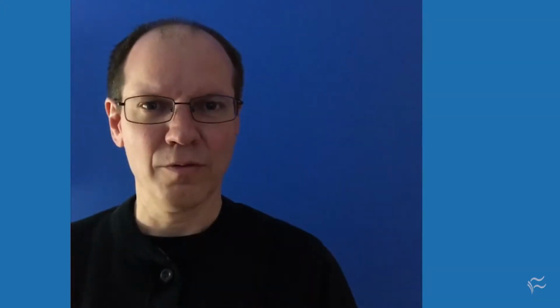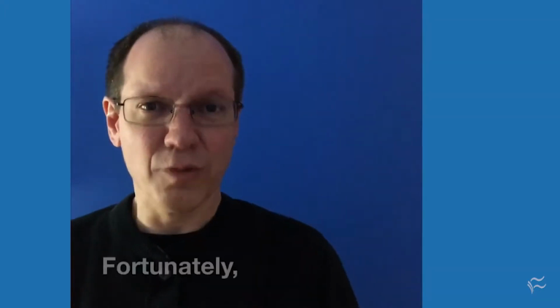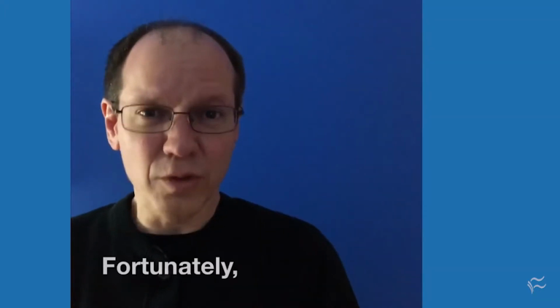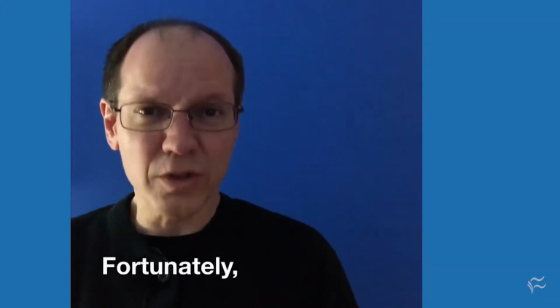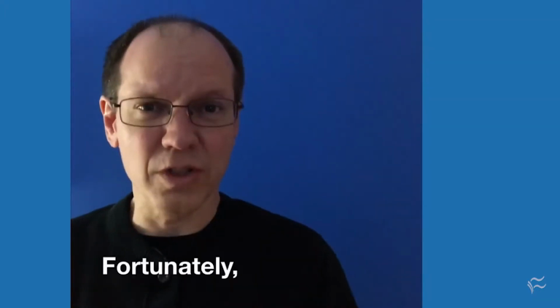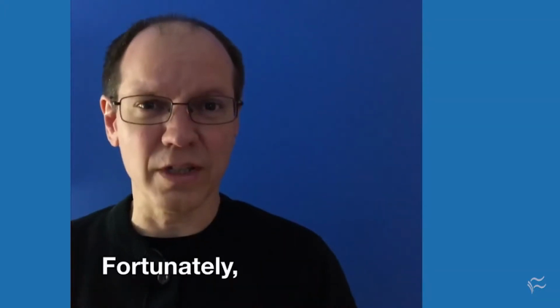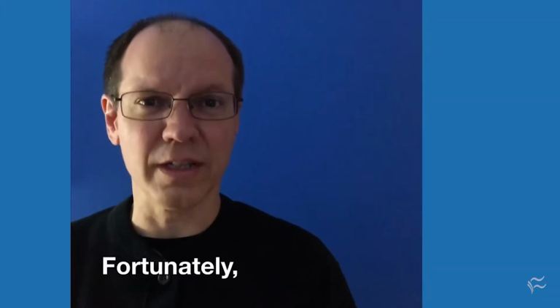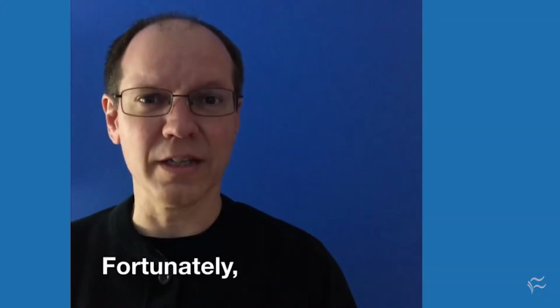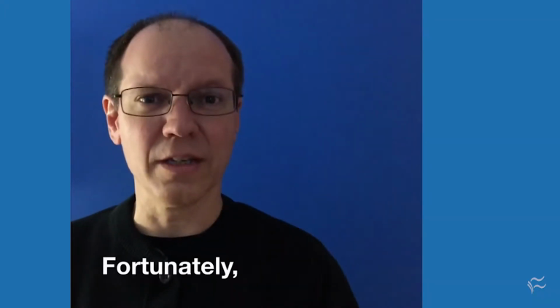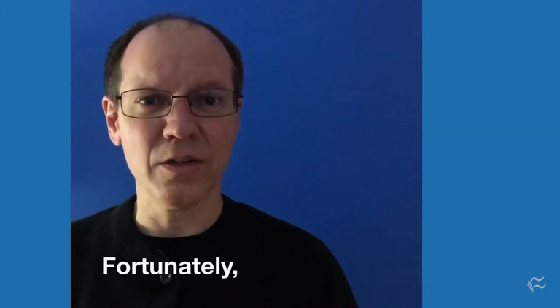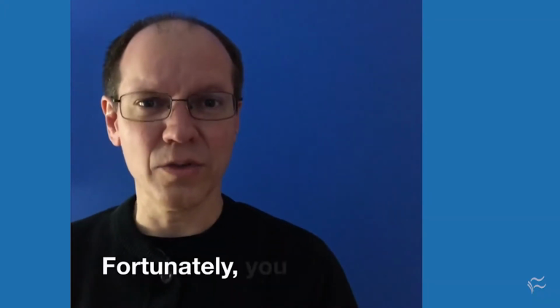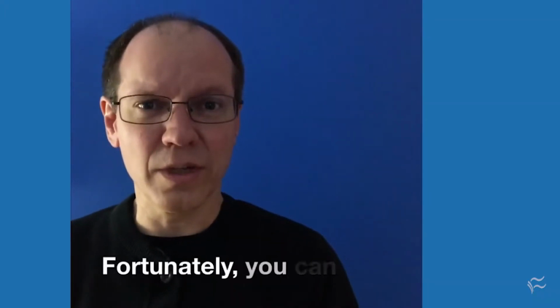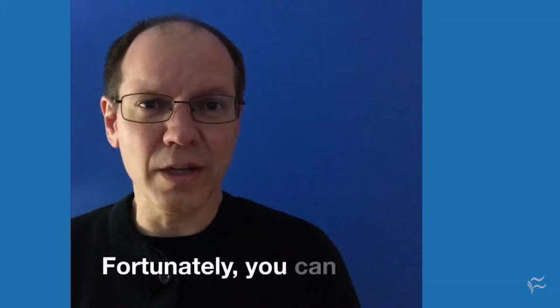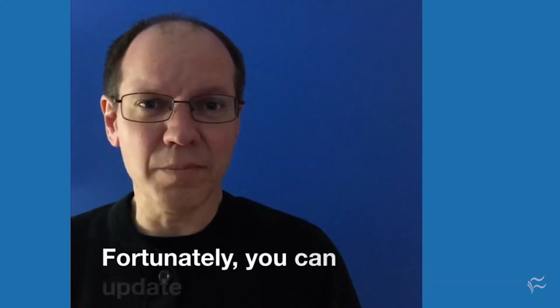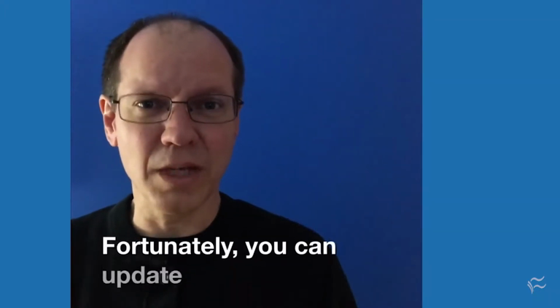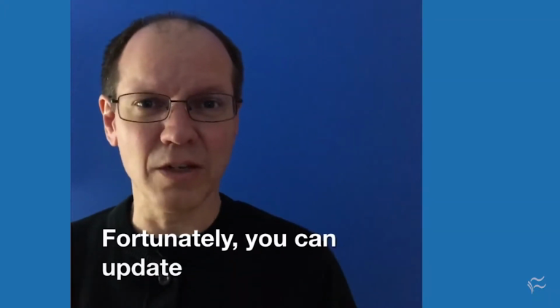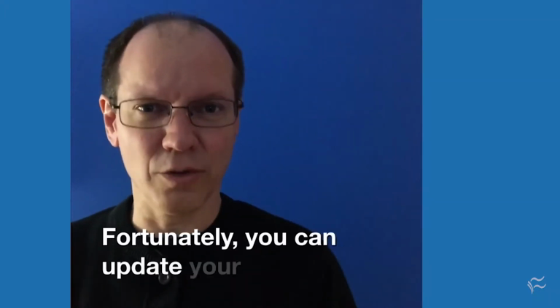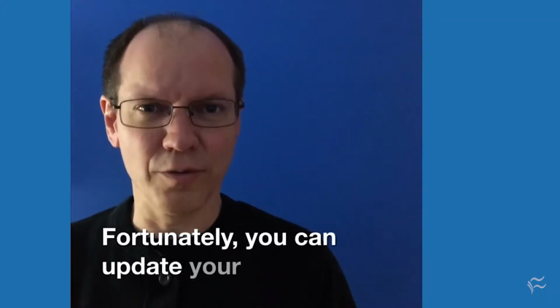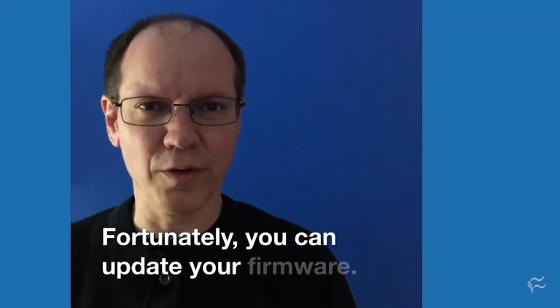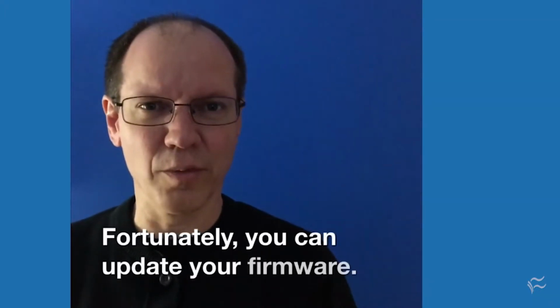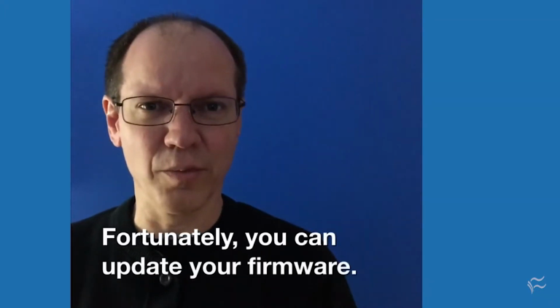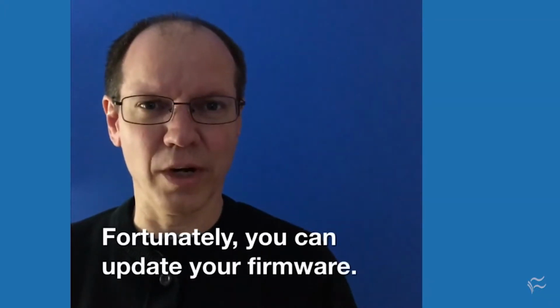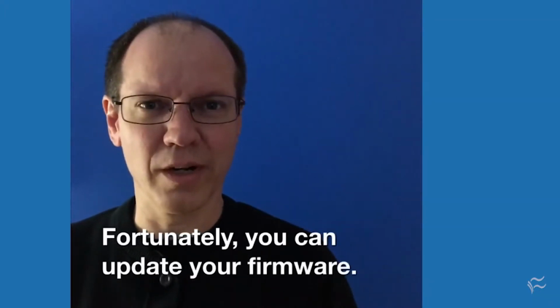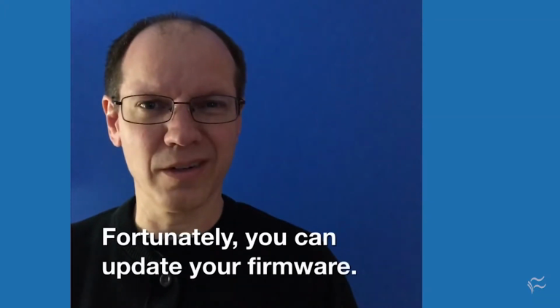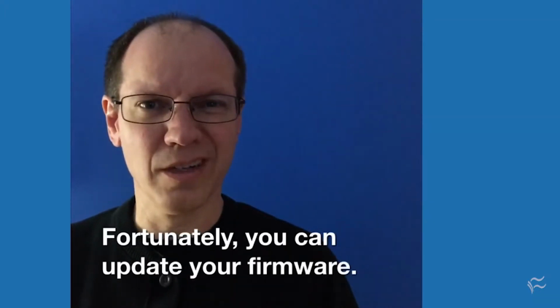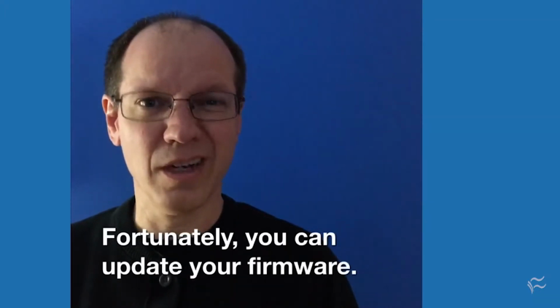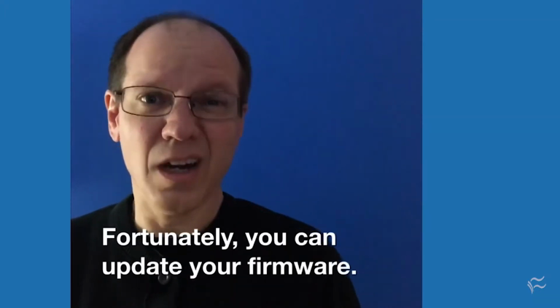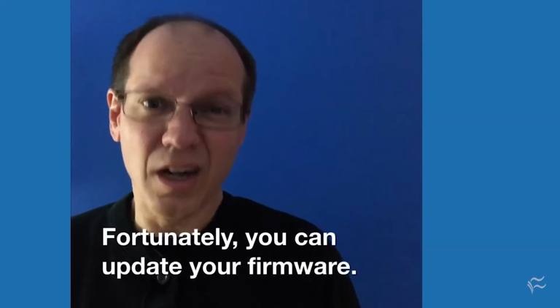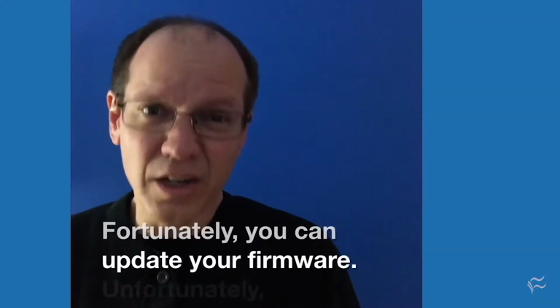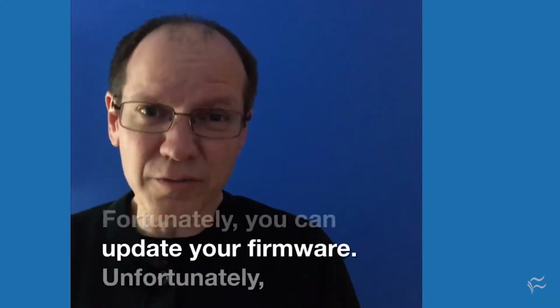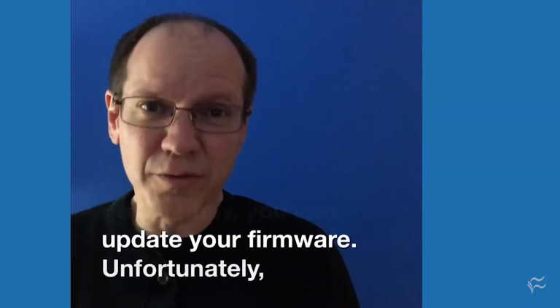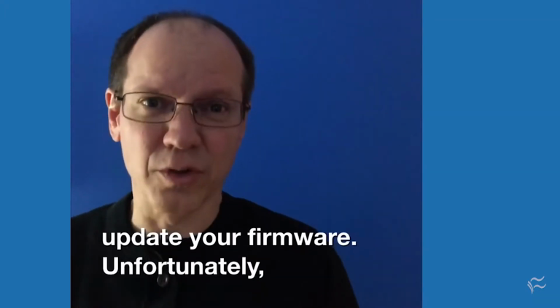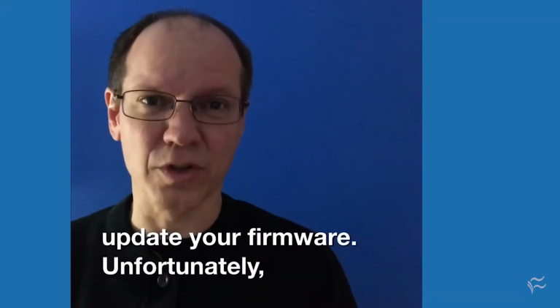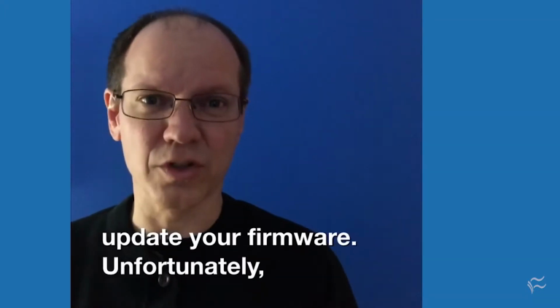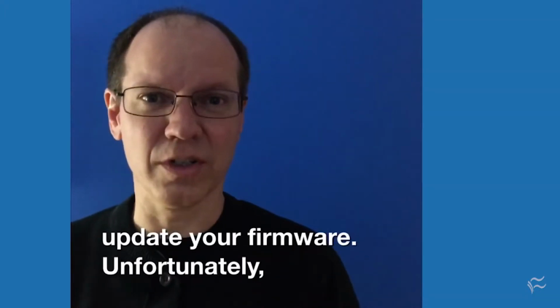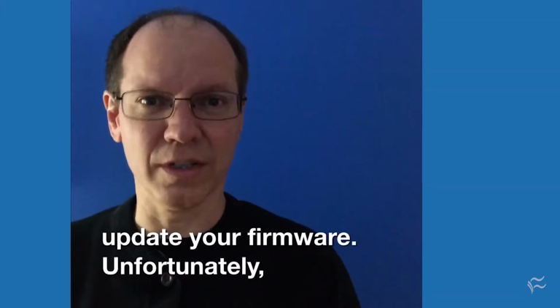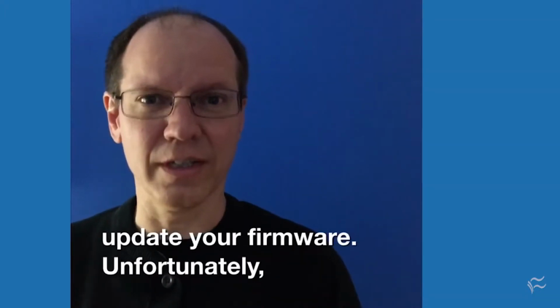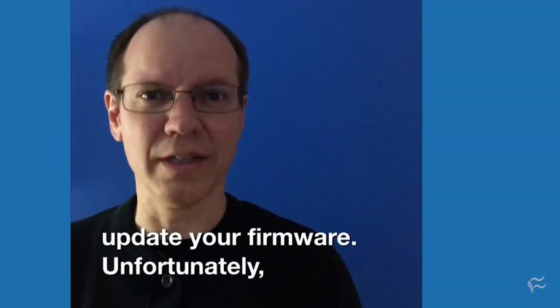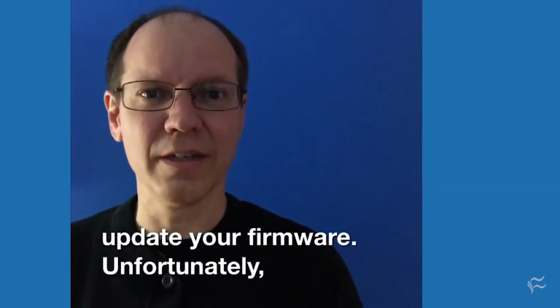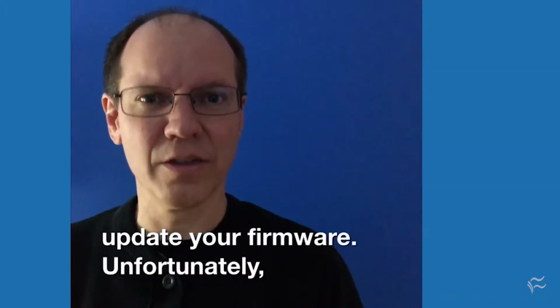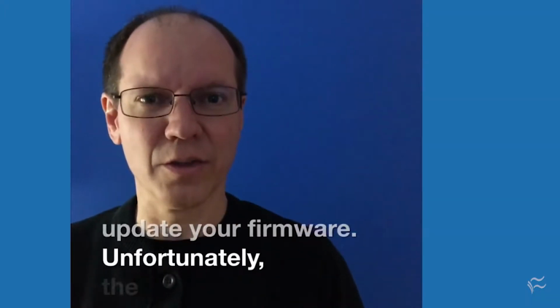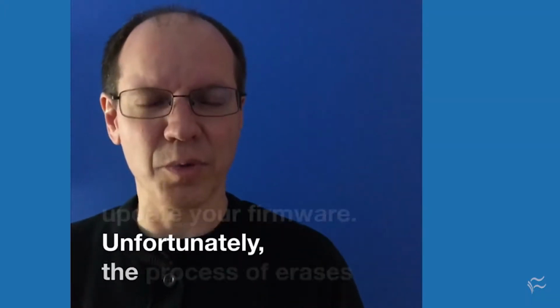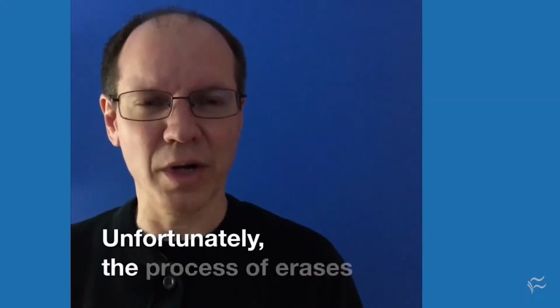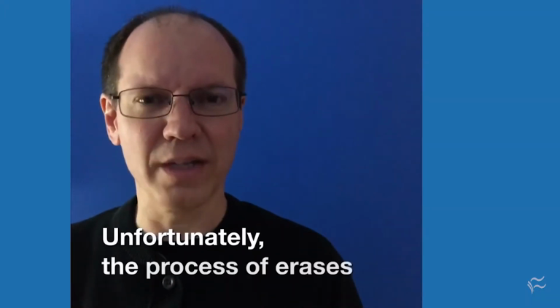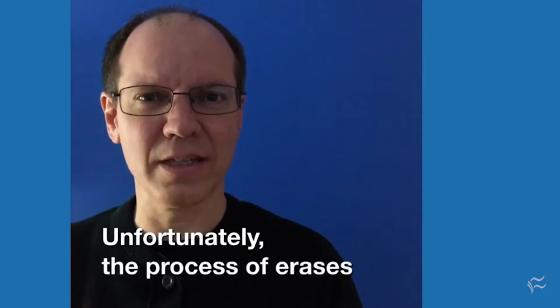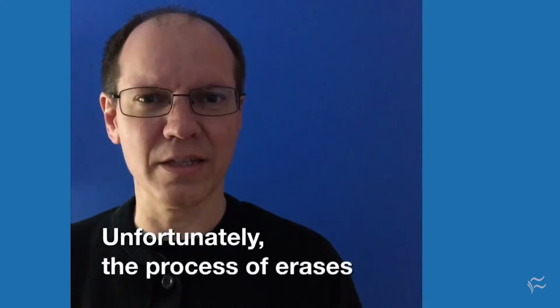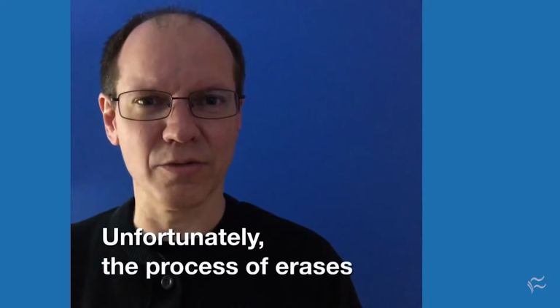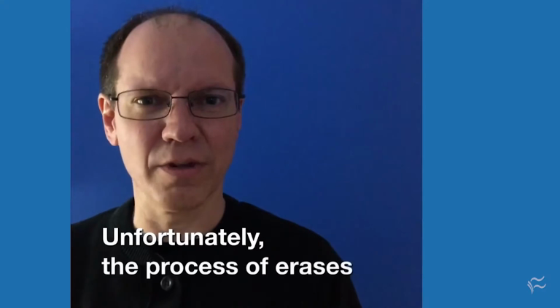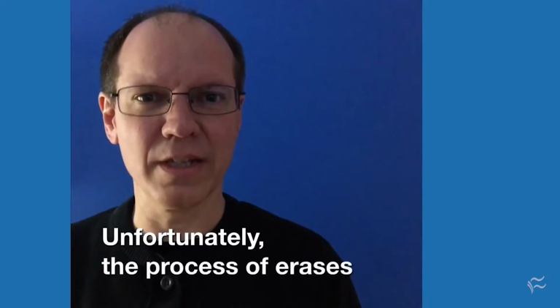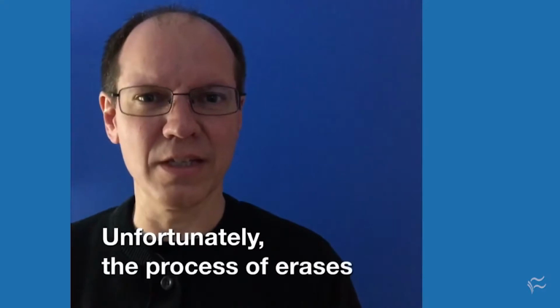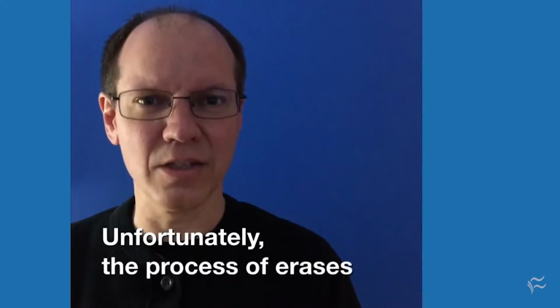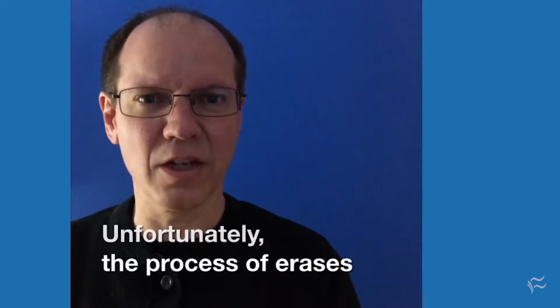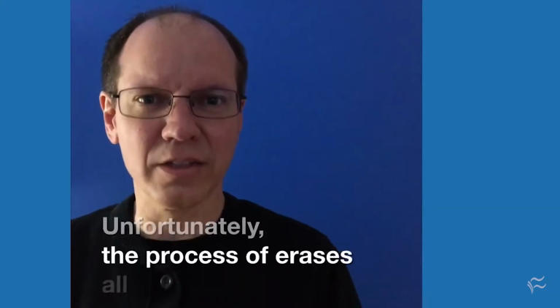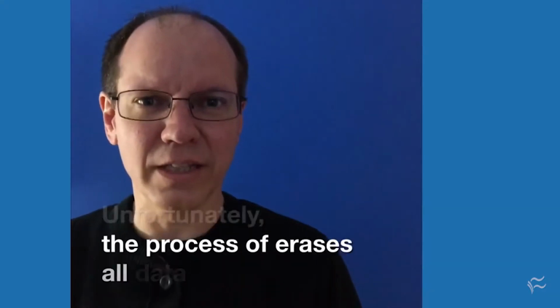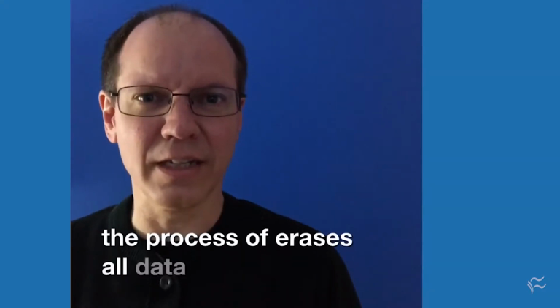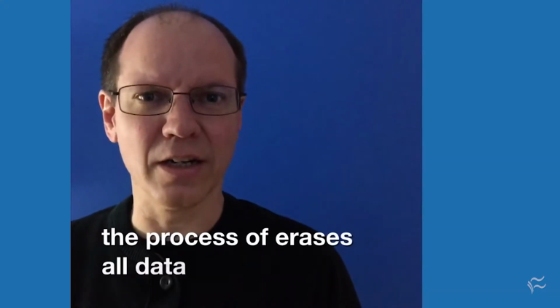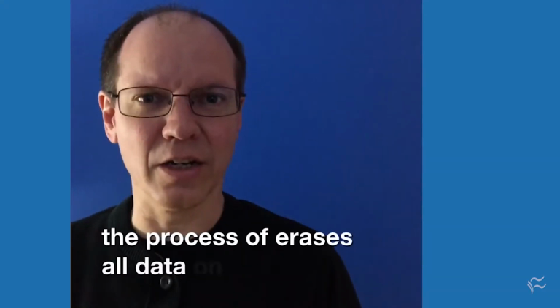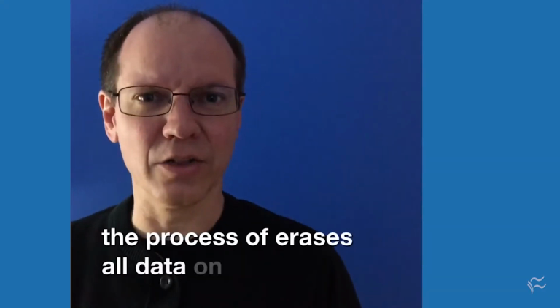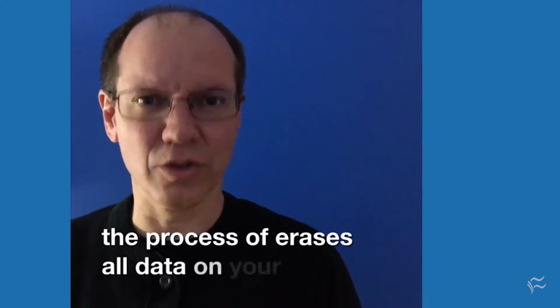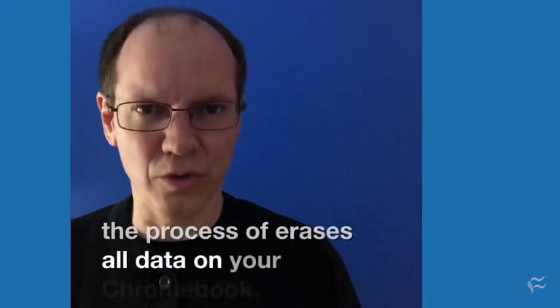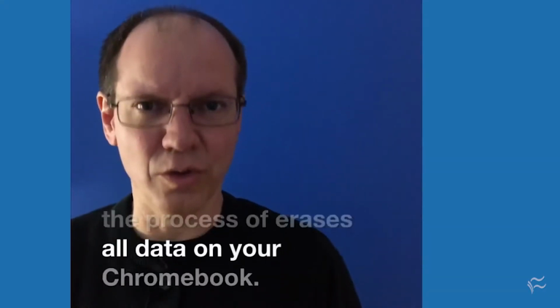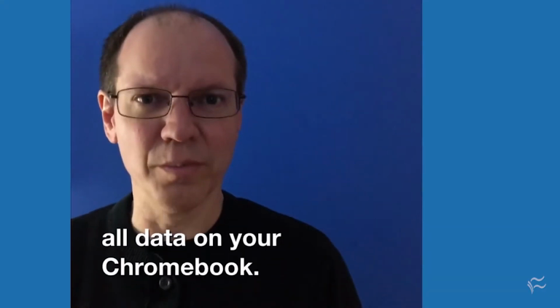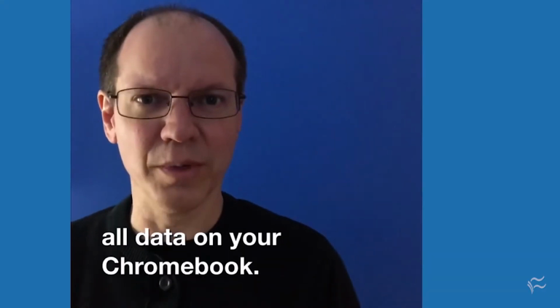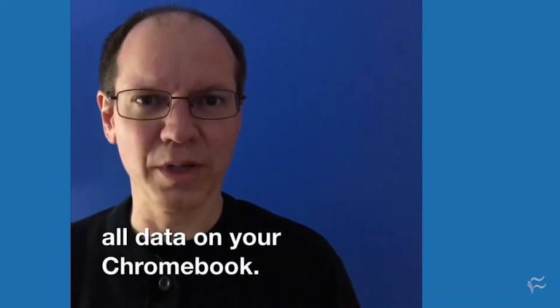Fortunately, you can update your firmware. Unfortunately, the process erases all data on your Chromebook.